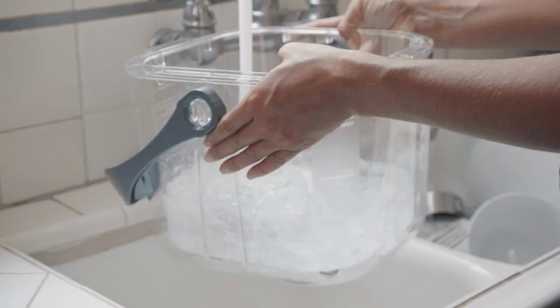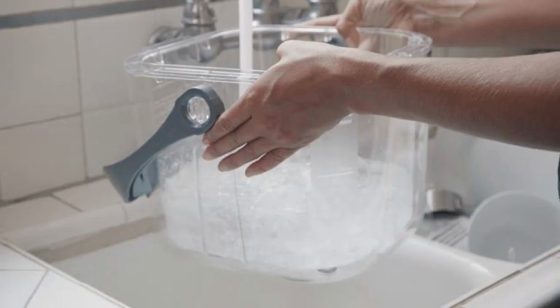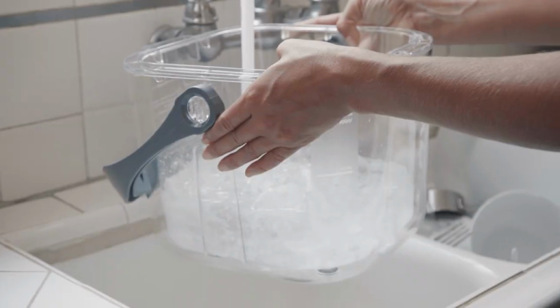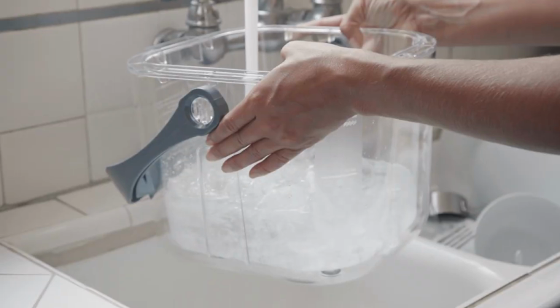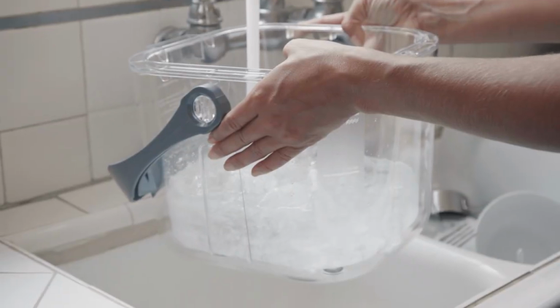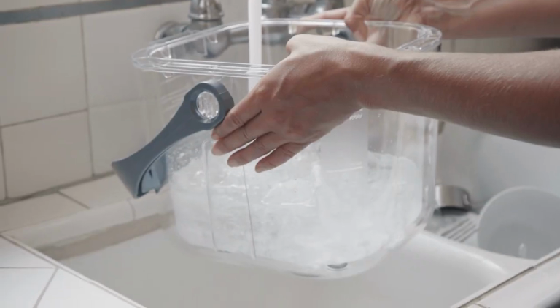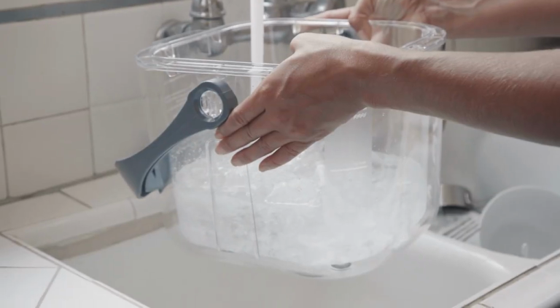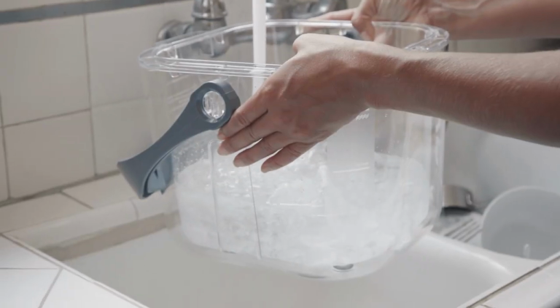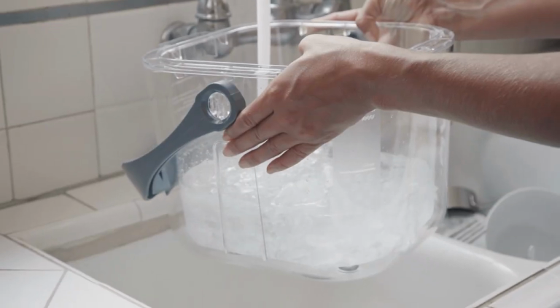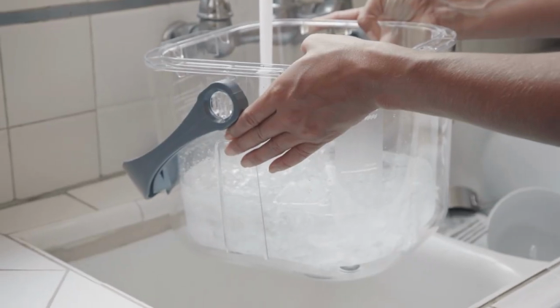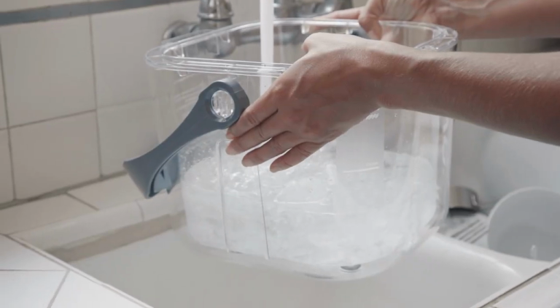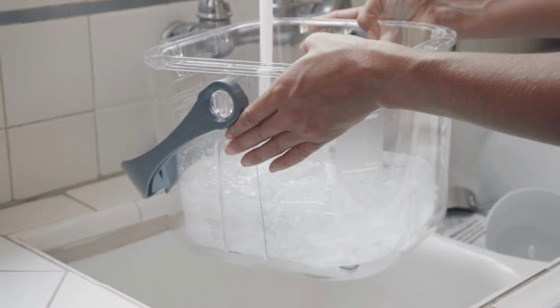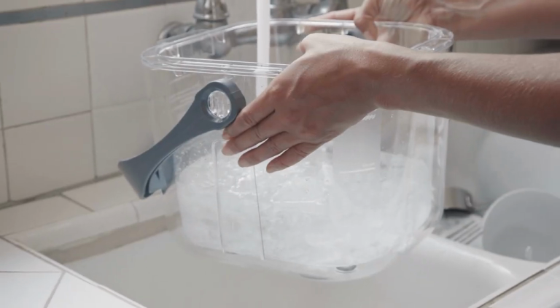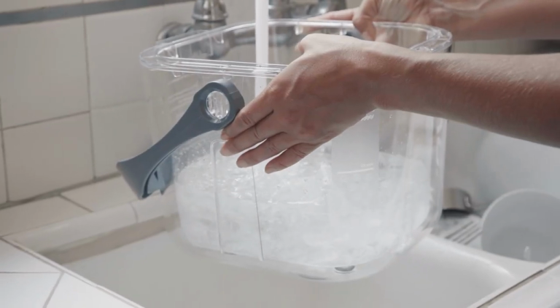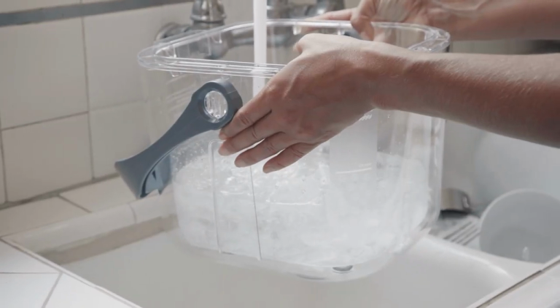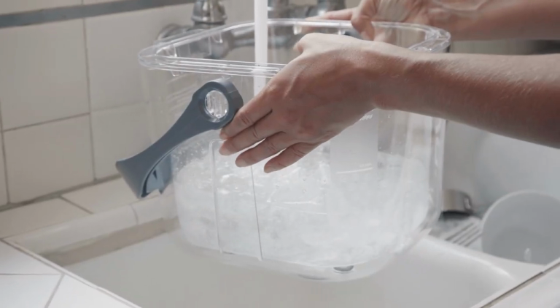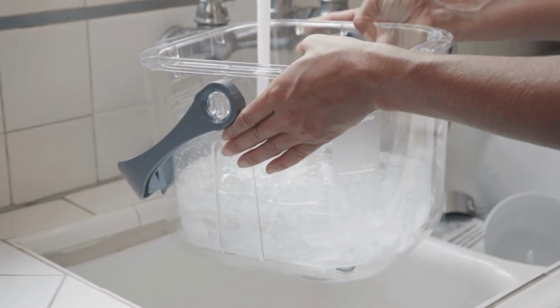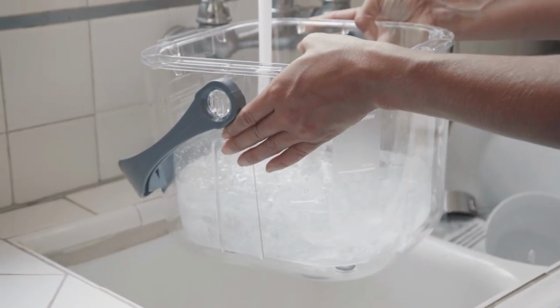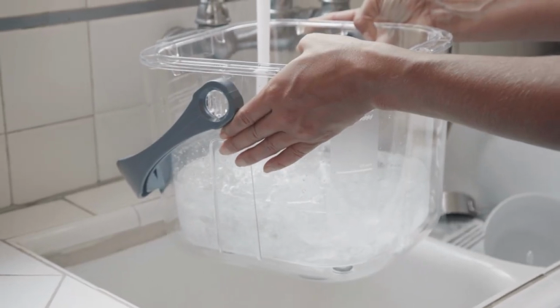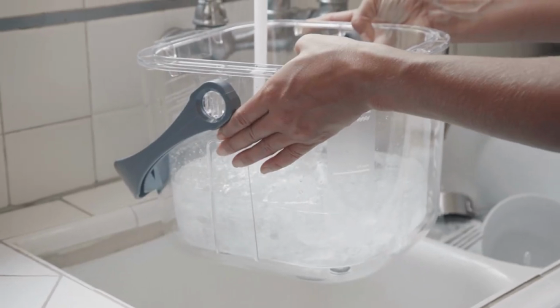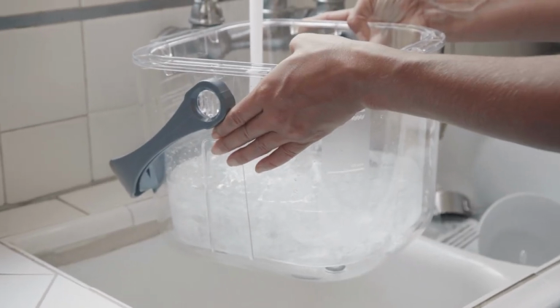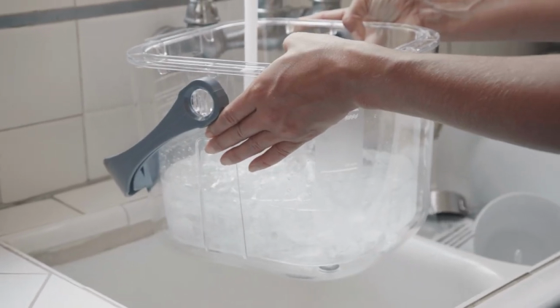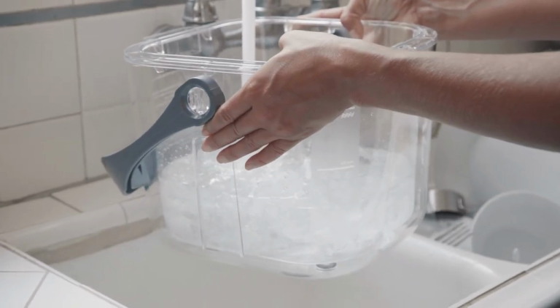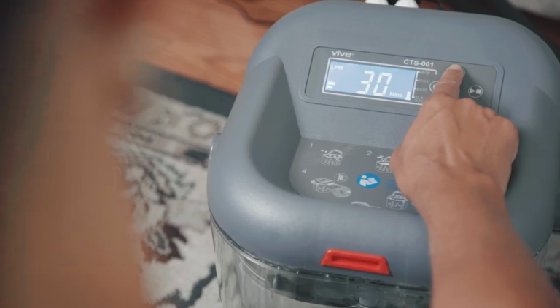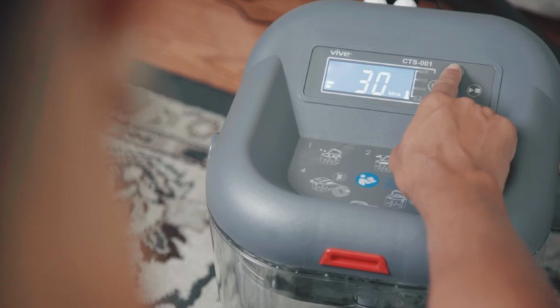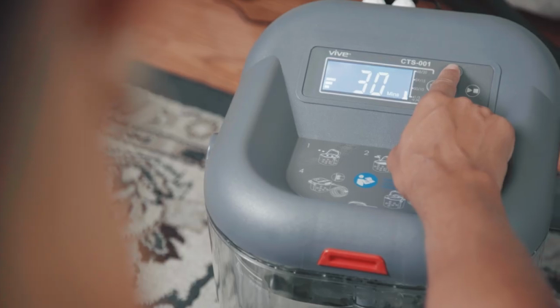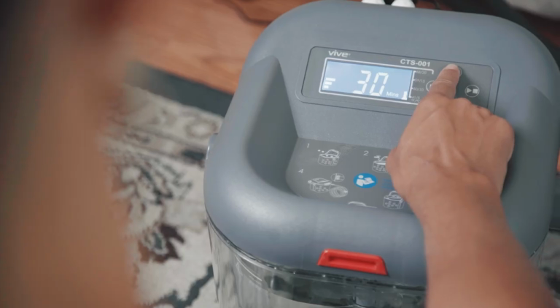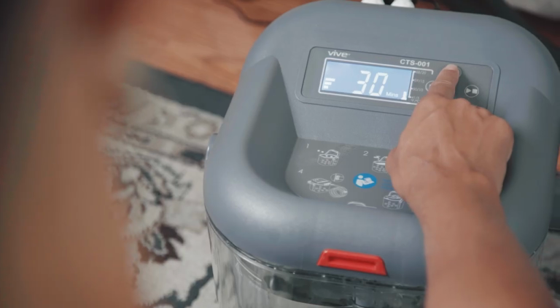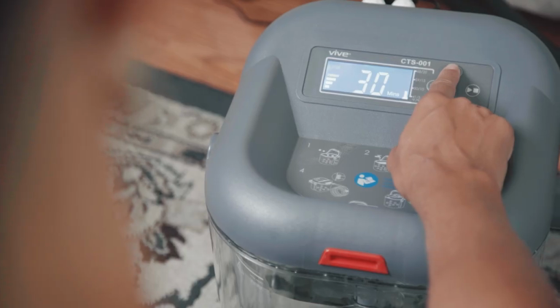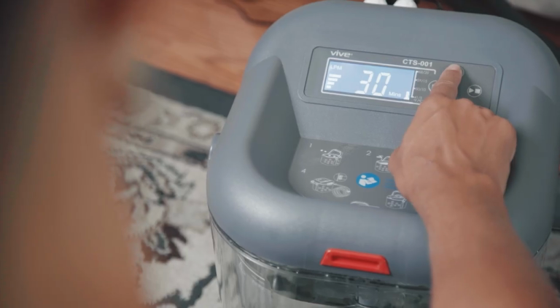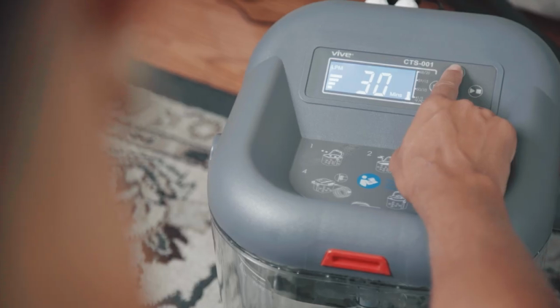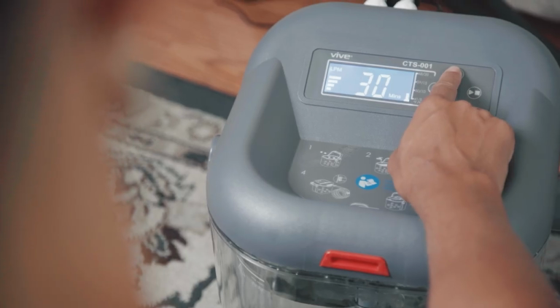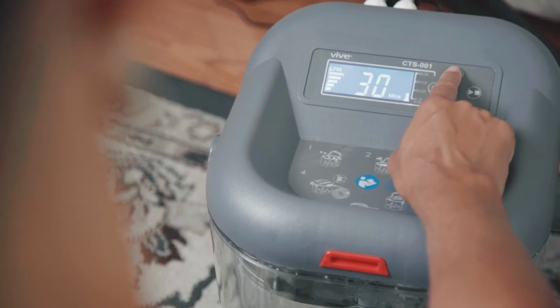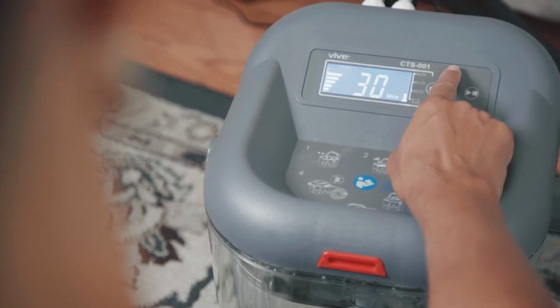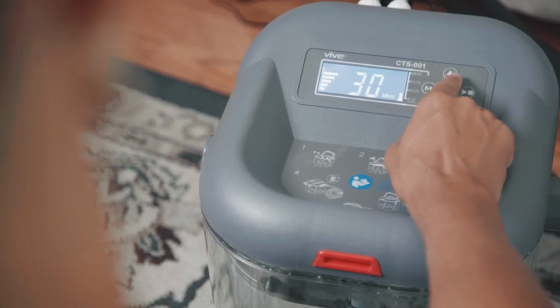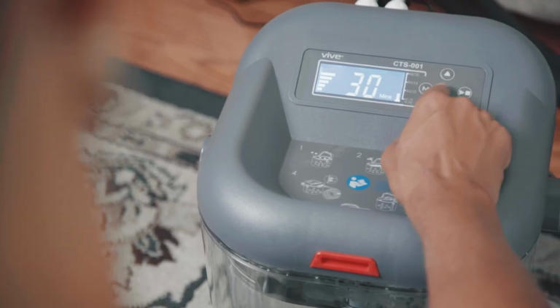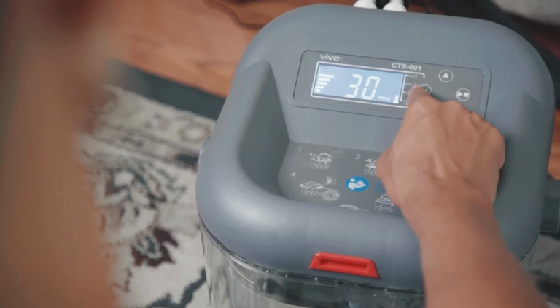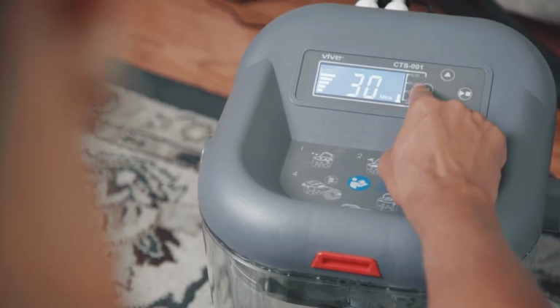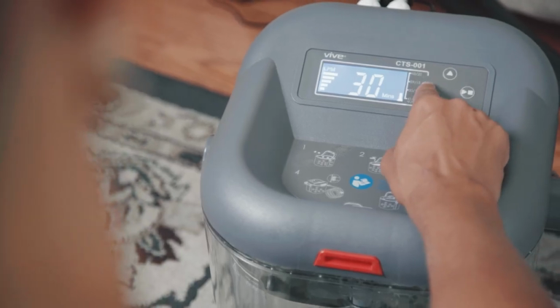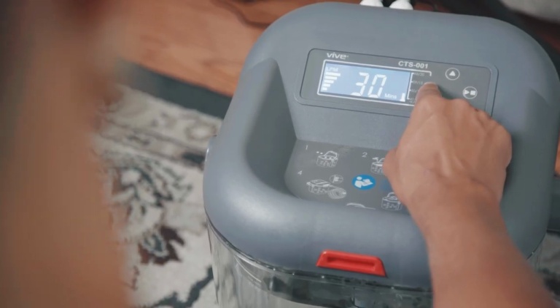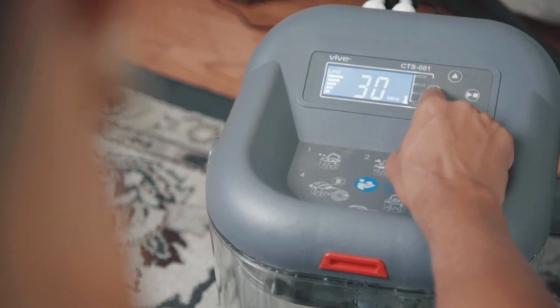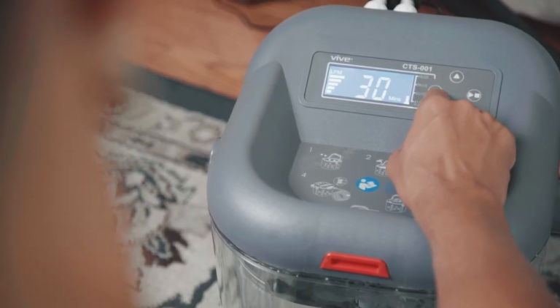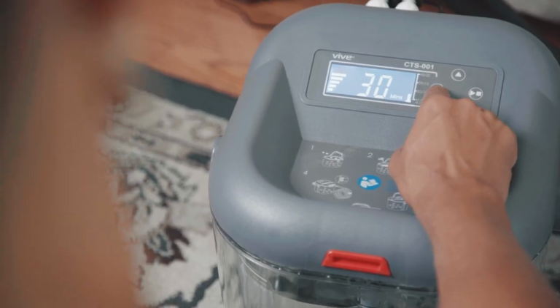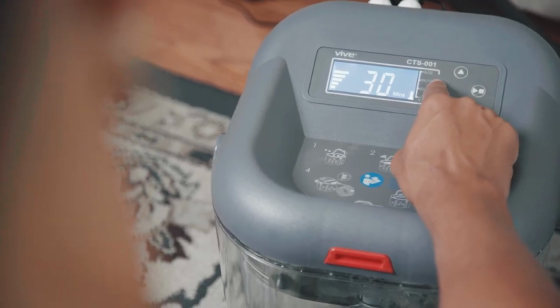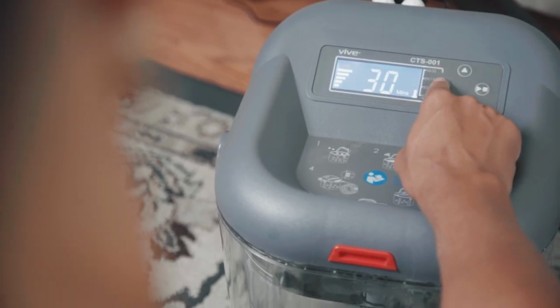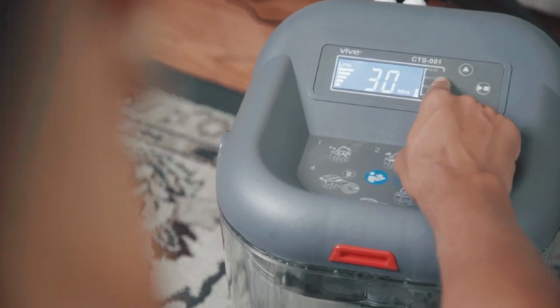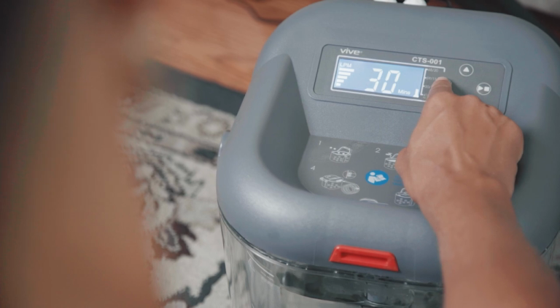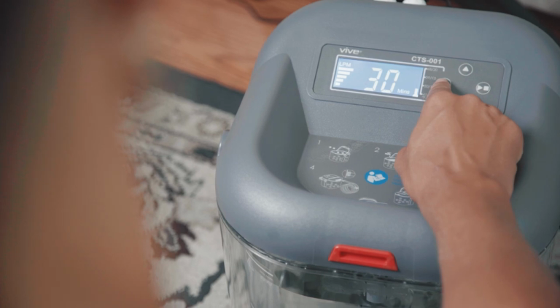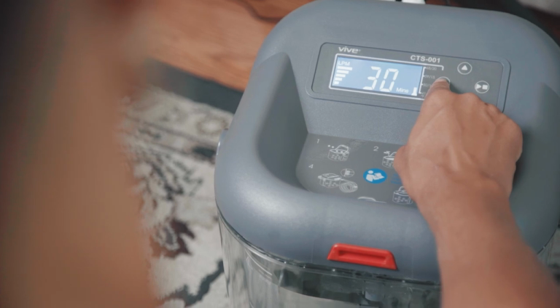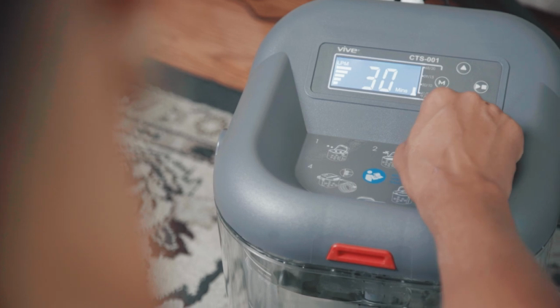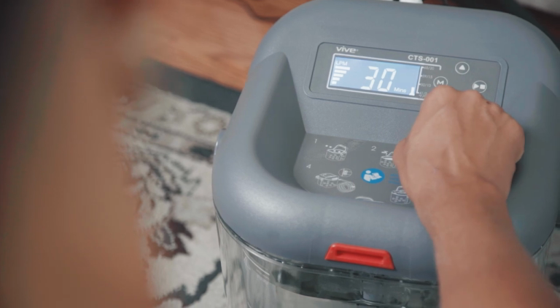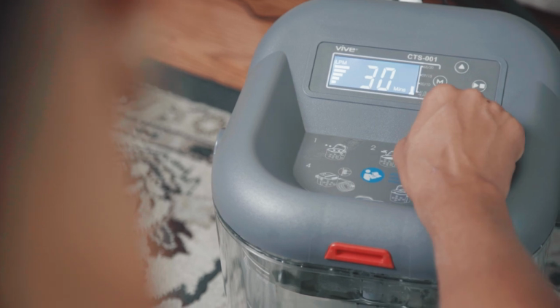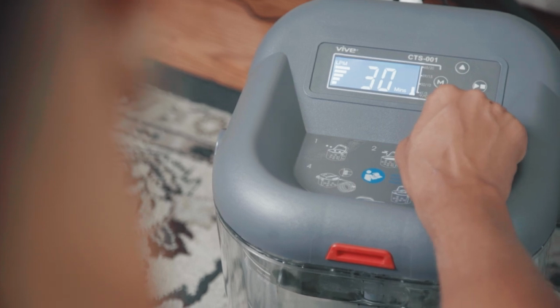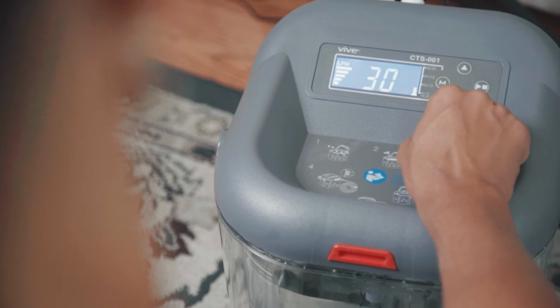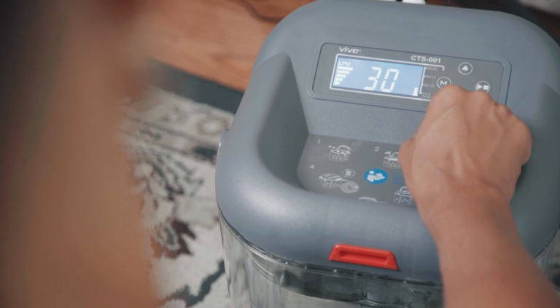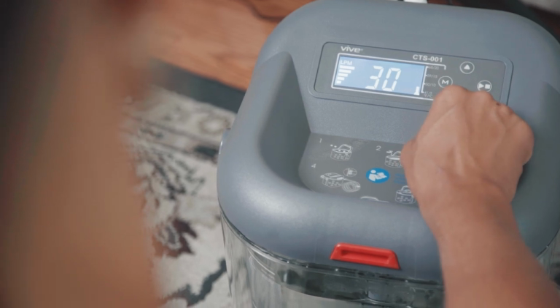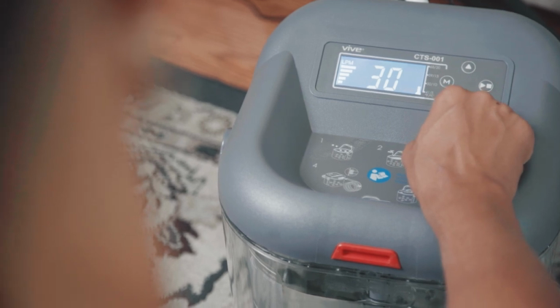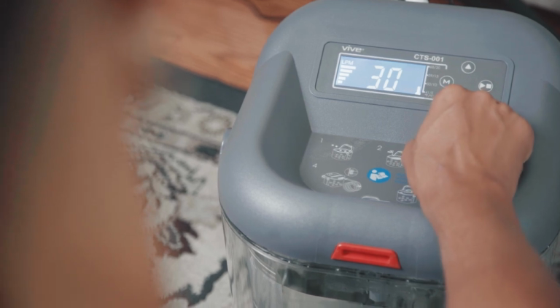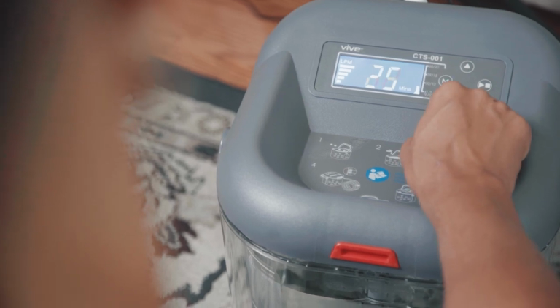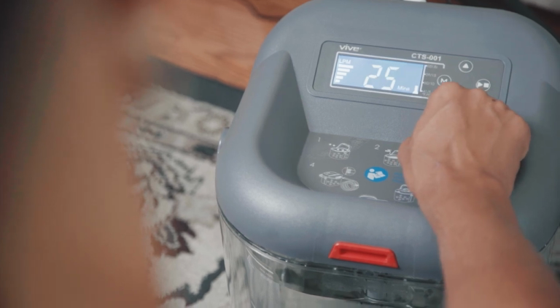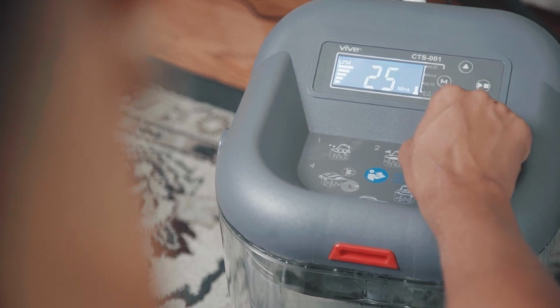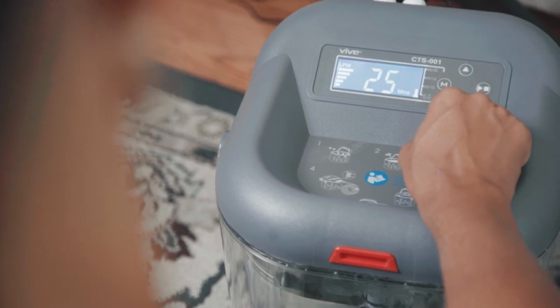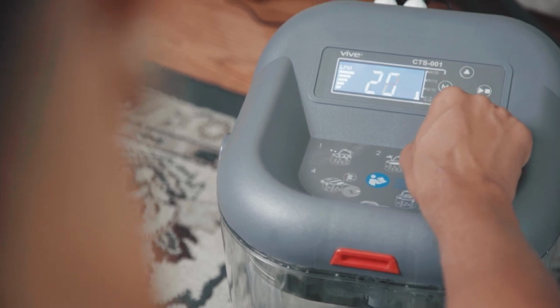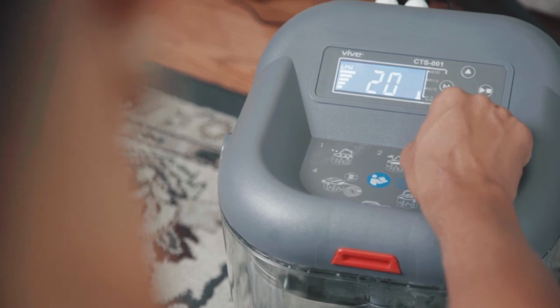the therapy machine also features five rates of continuous flow with cycle times of 30 minutes or less for a personalized experience.